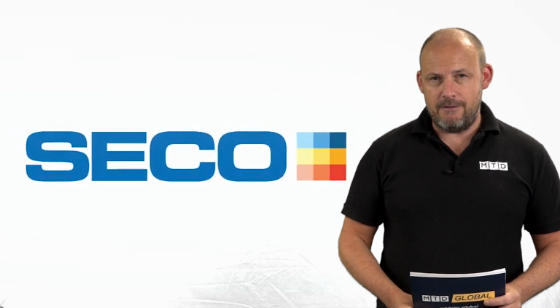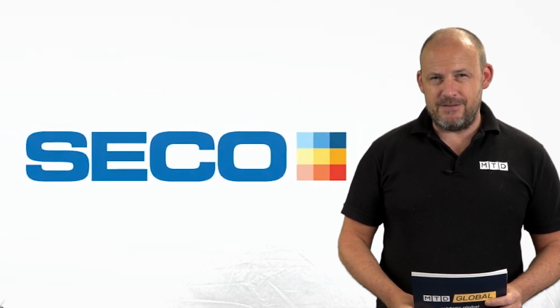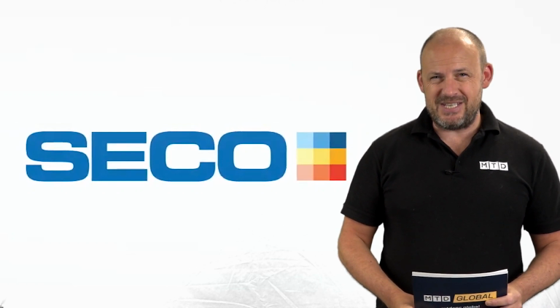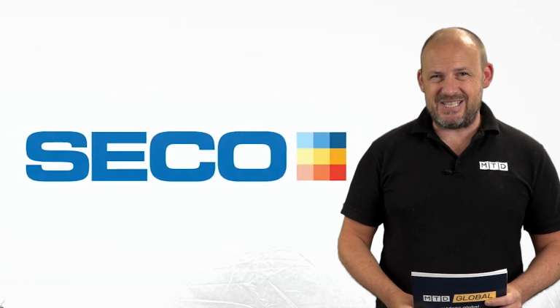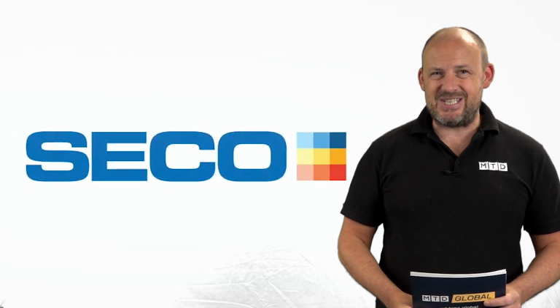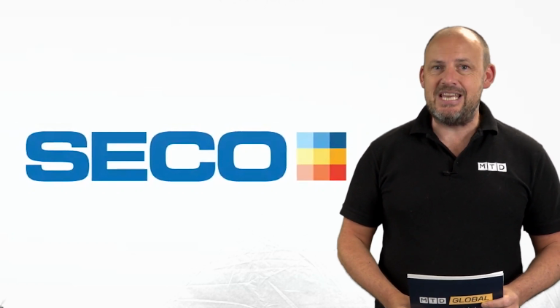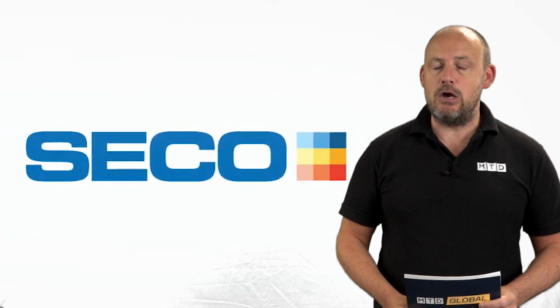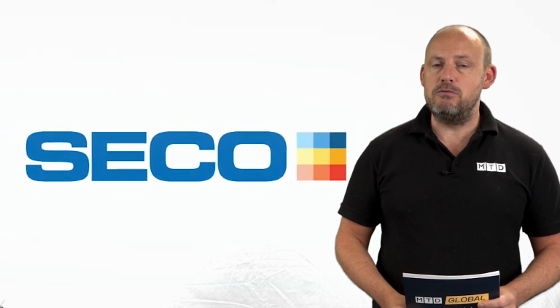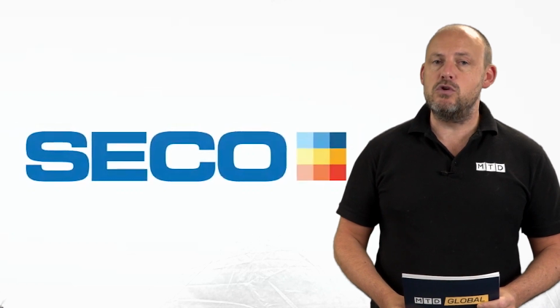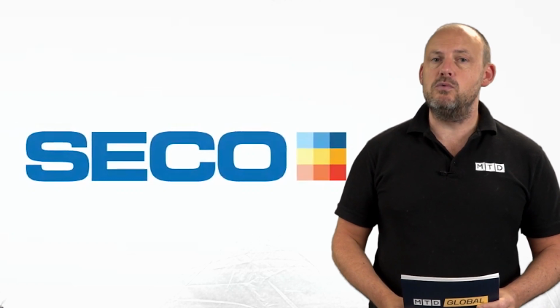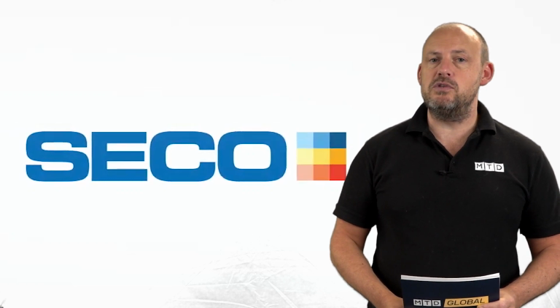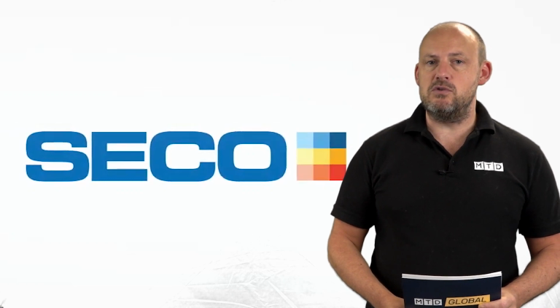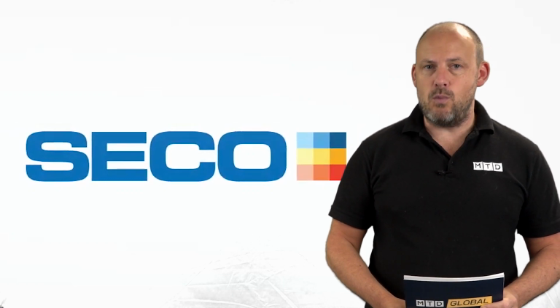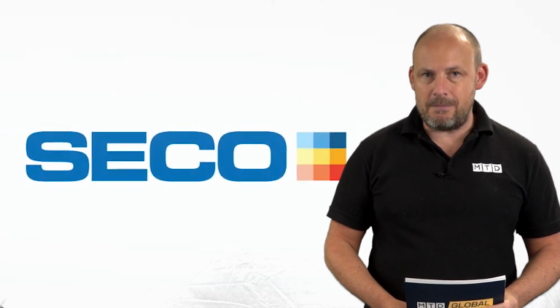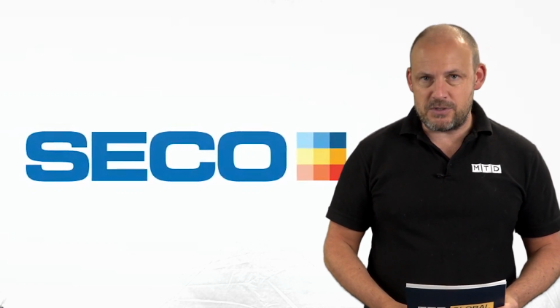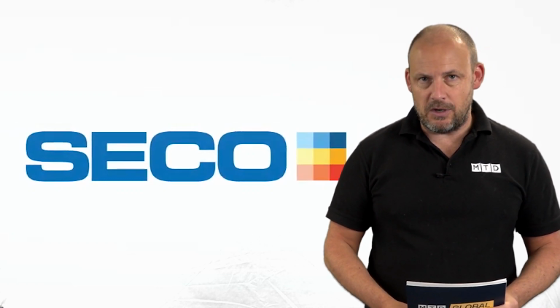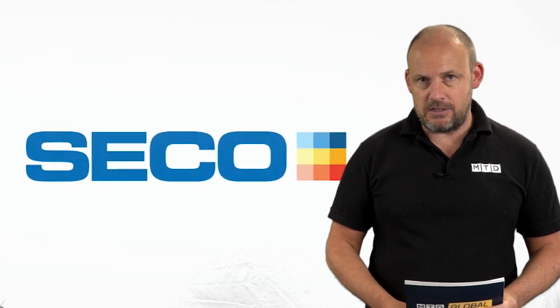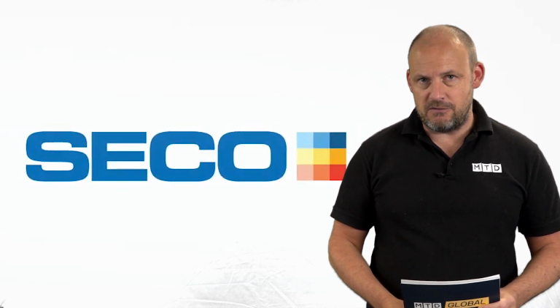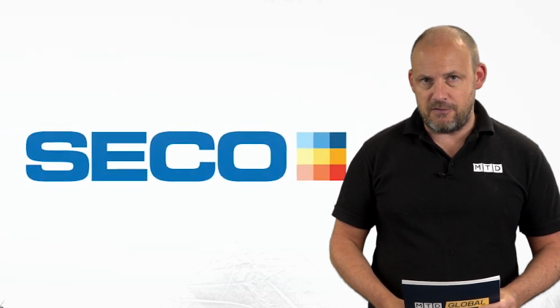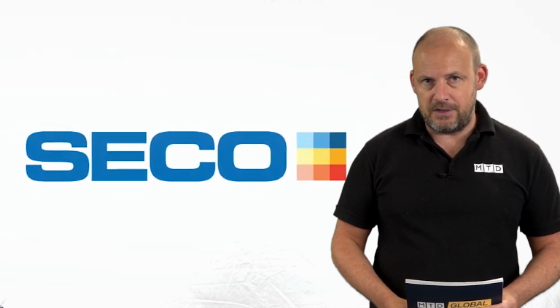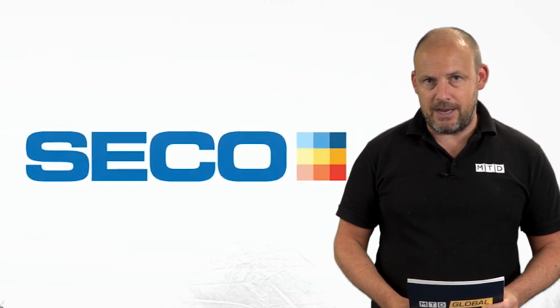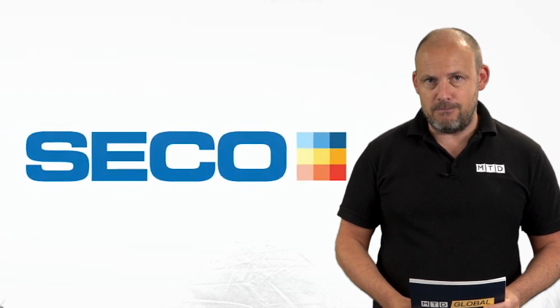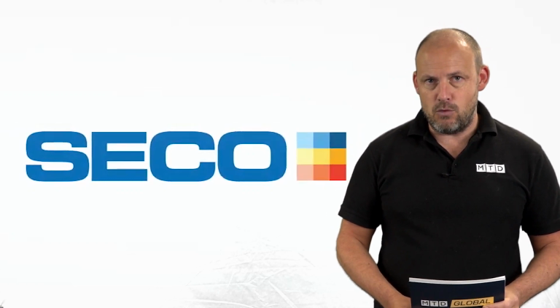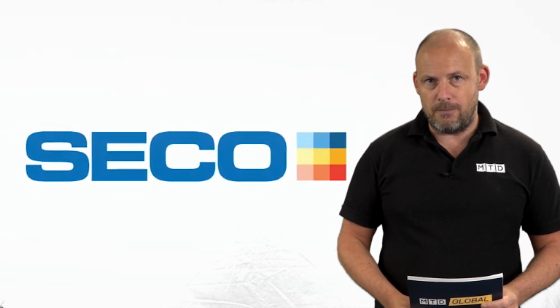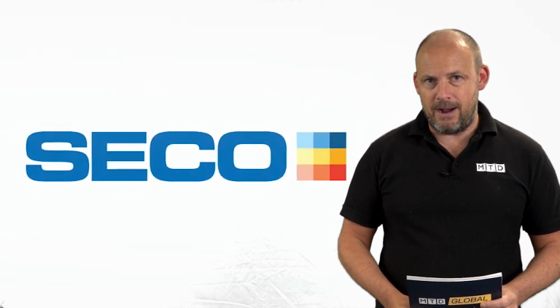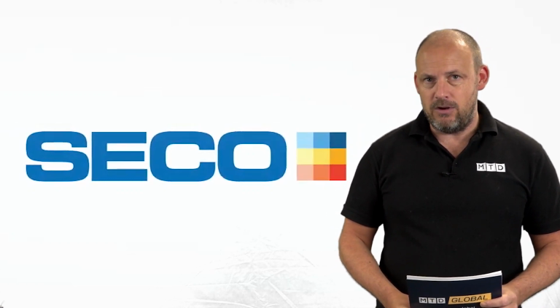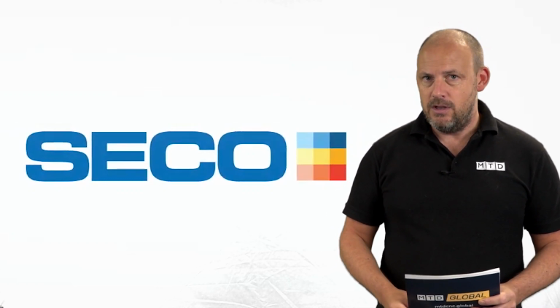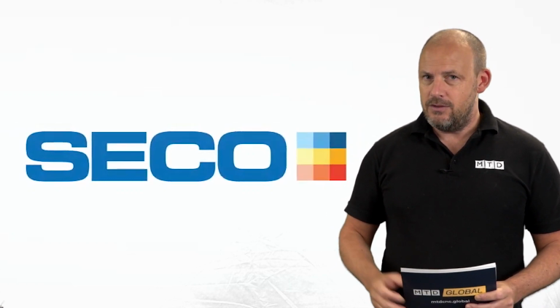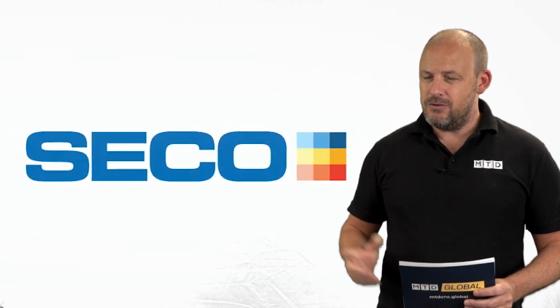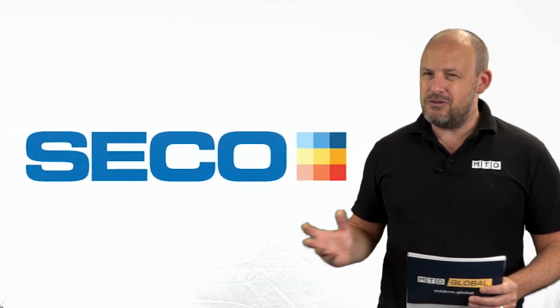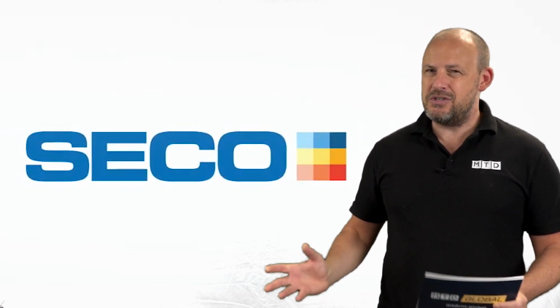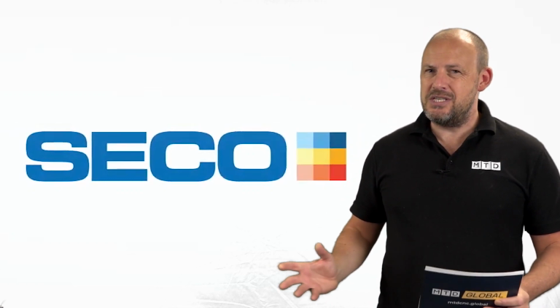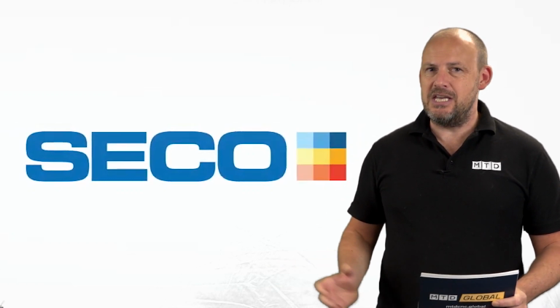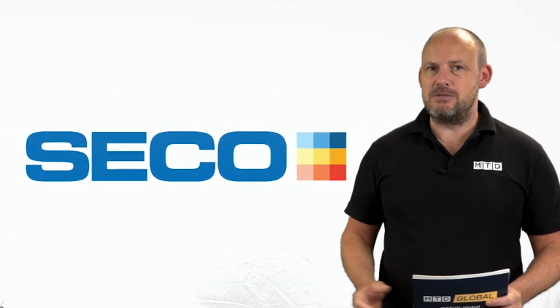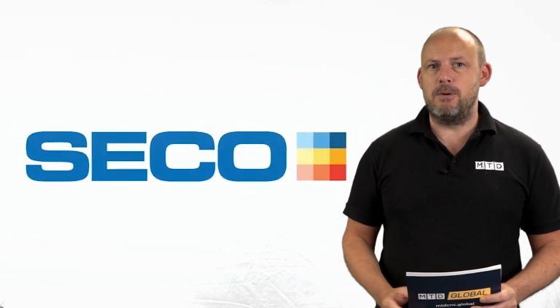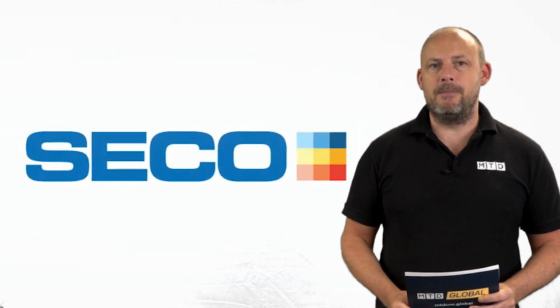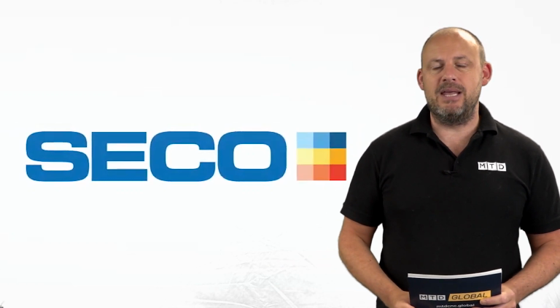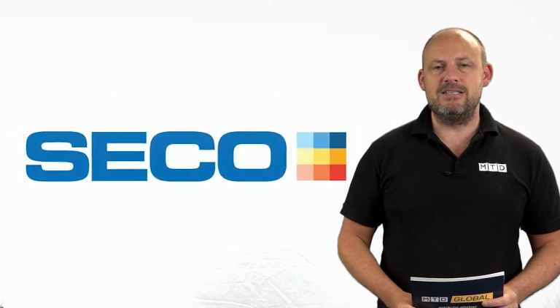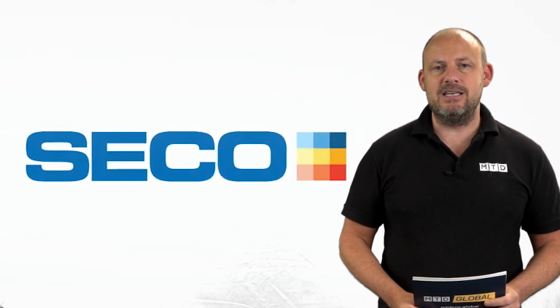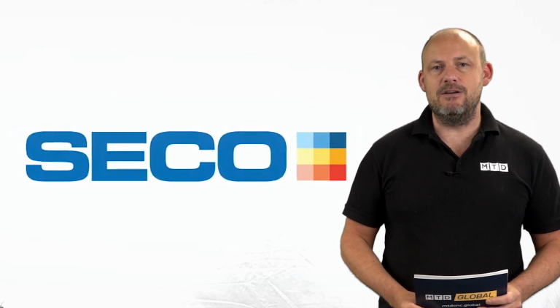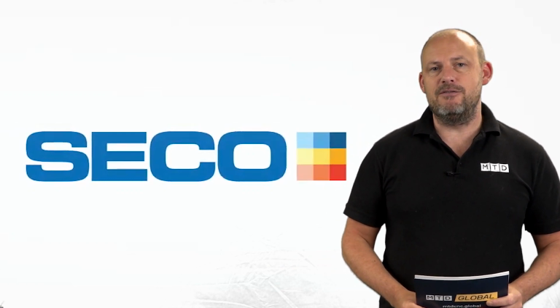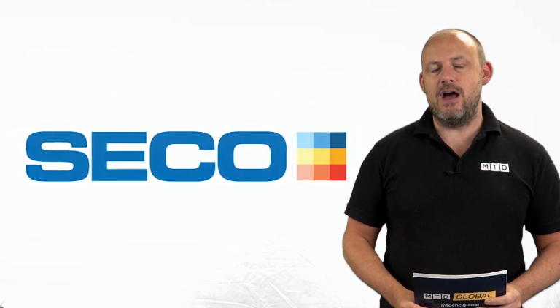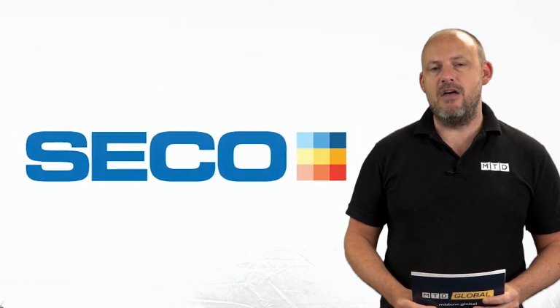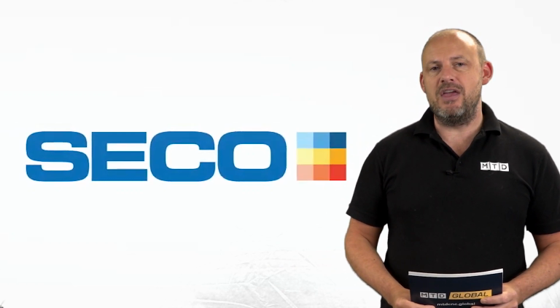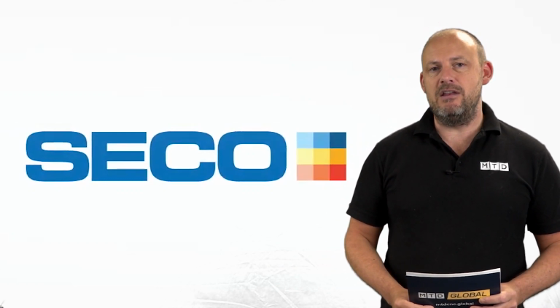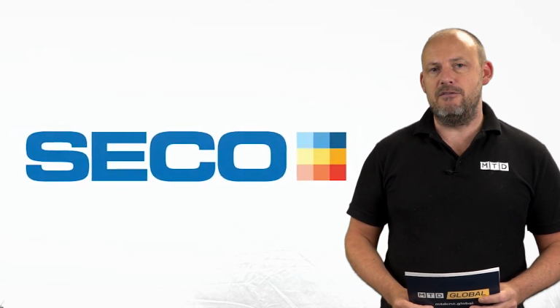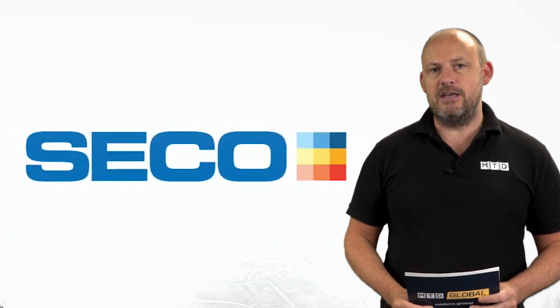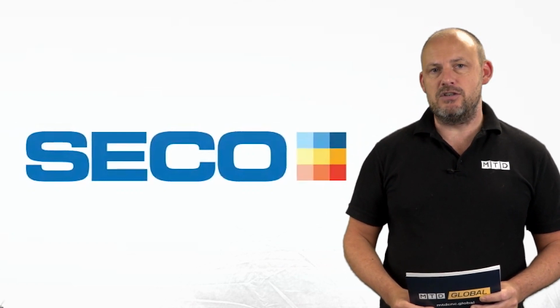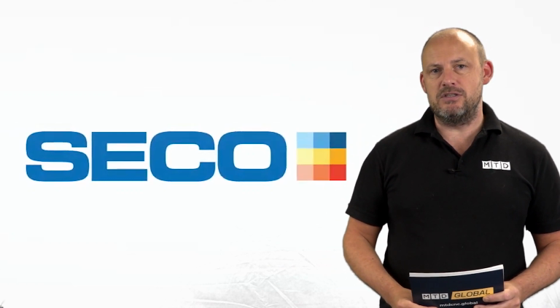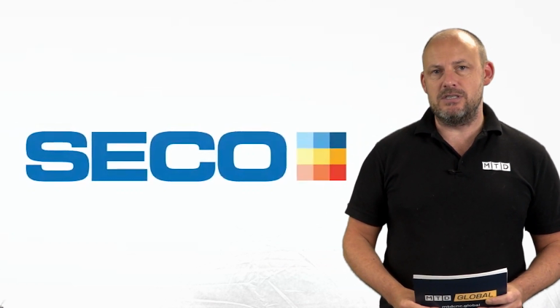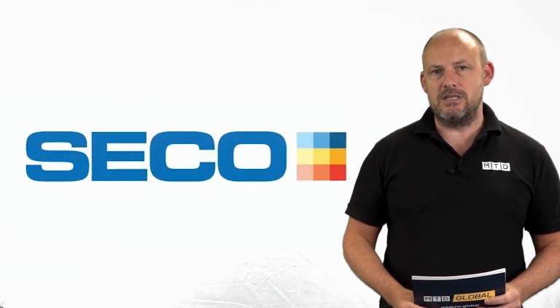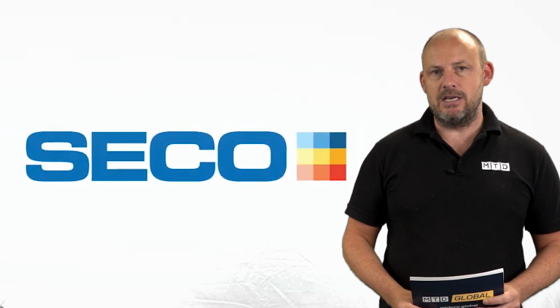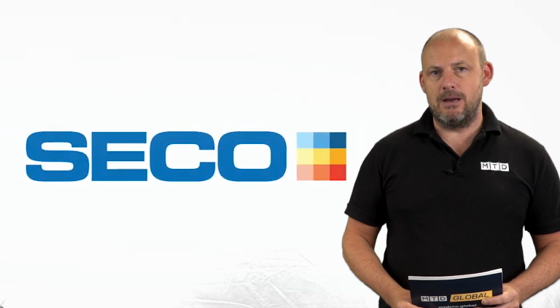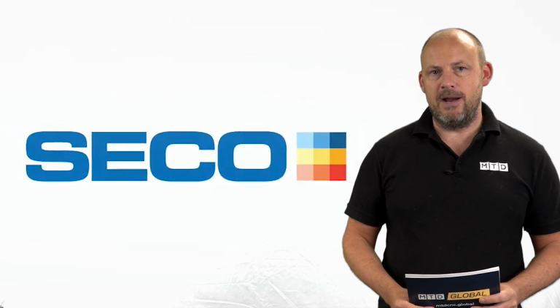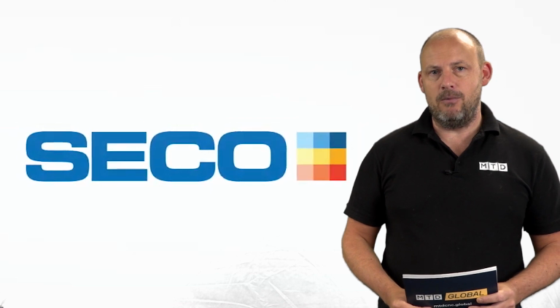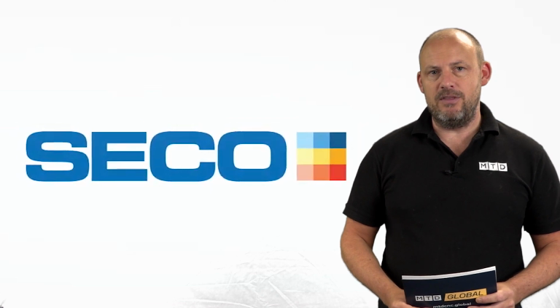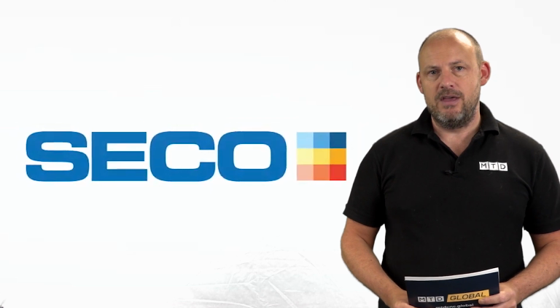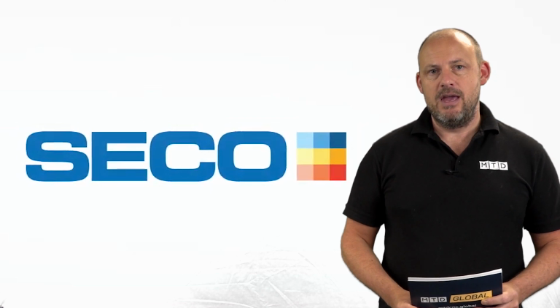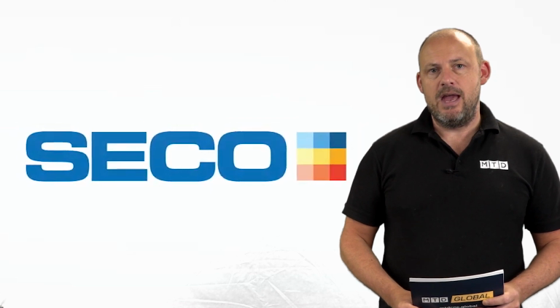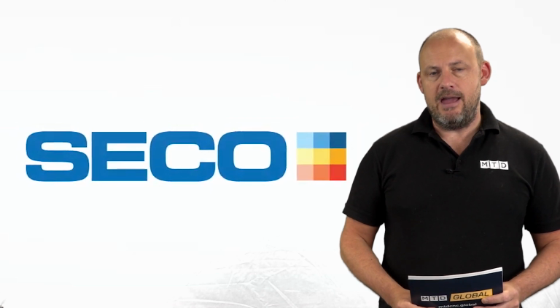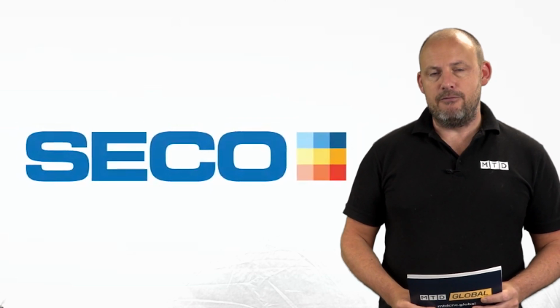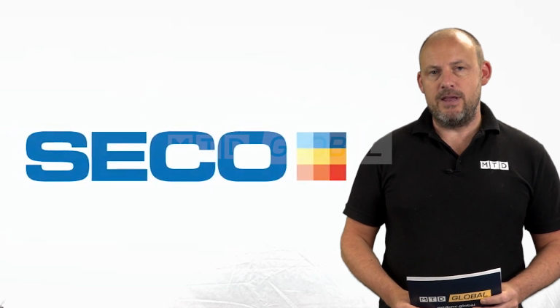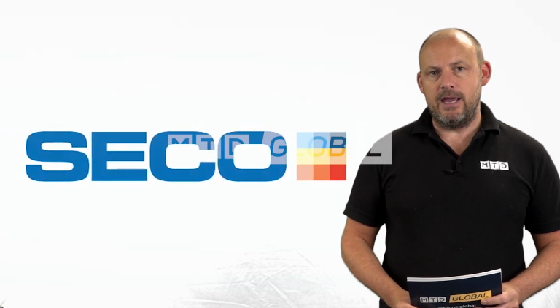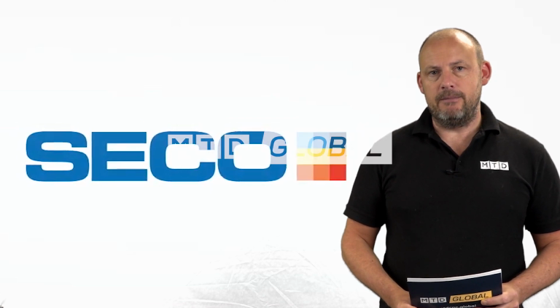Visit Seco Tools' website to find out more about not just this, but plenty of the other innovations that they come out with every year.